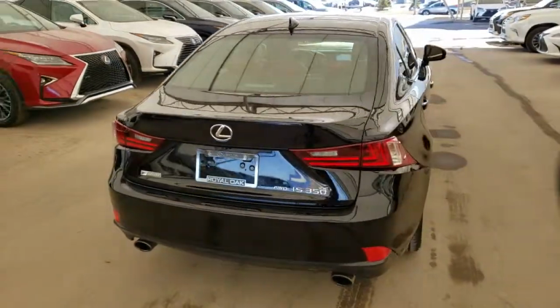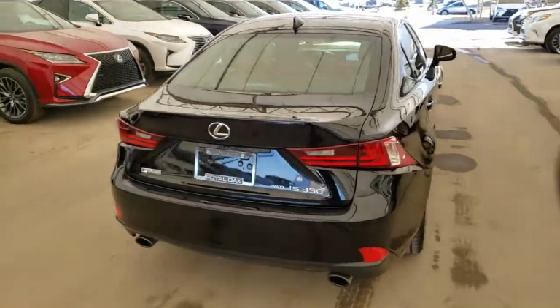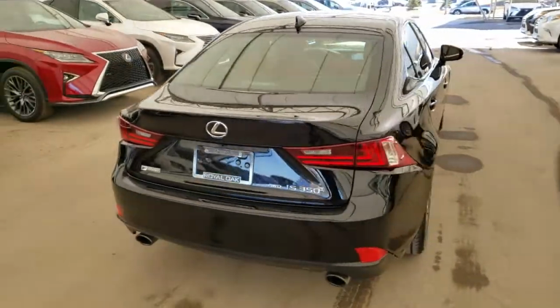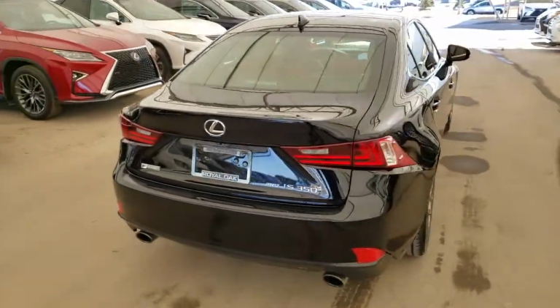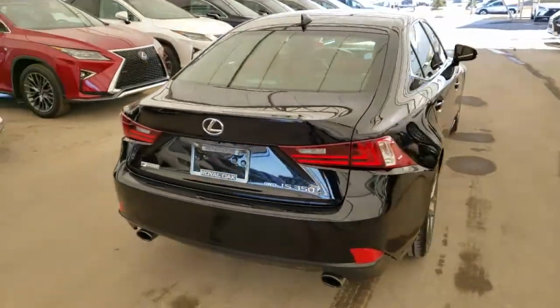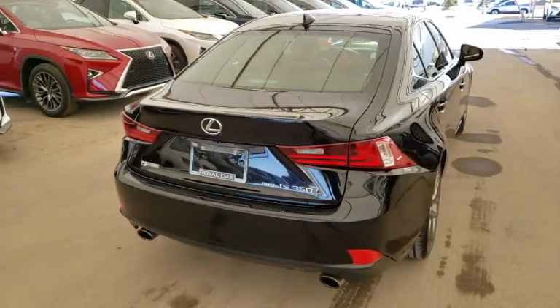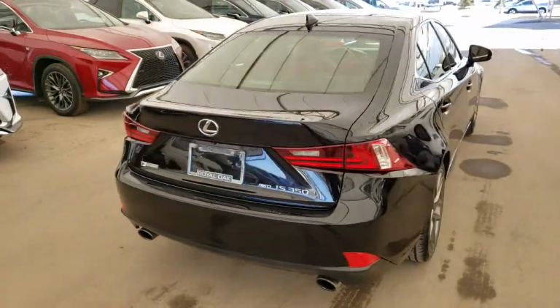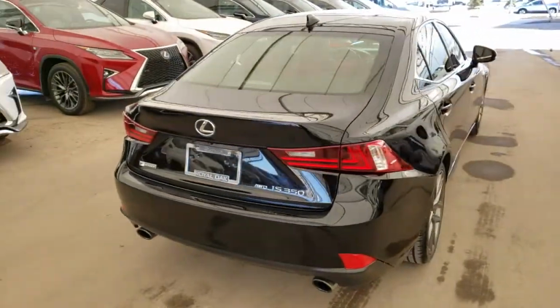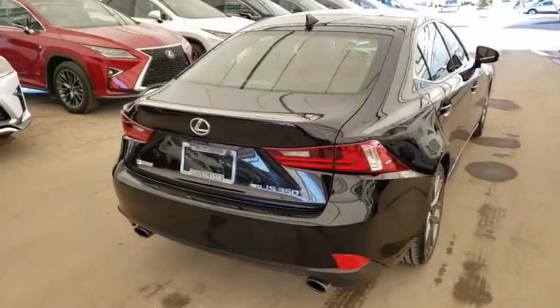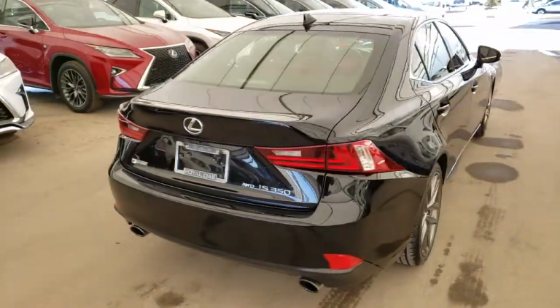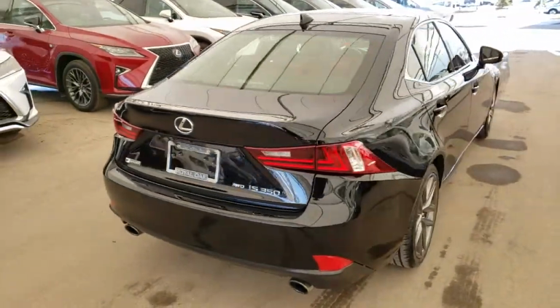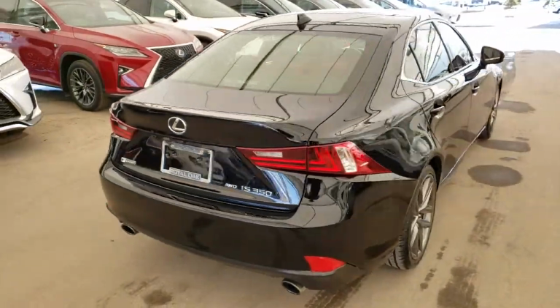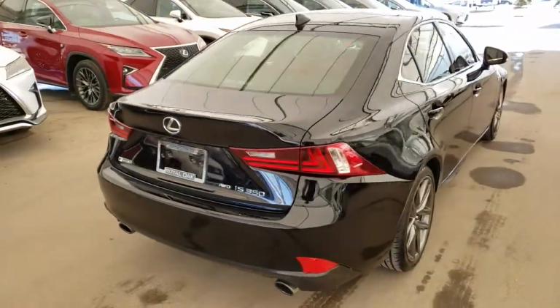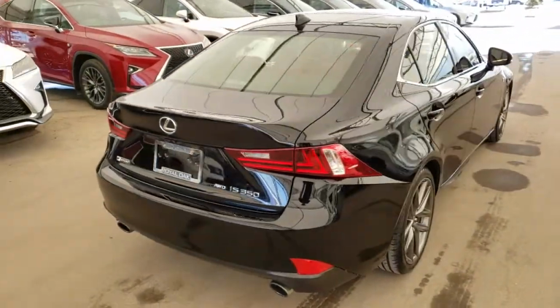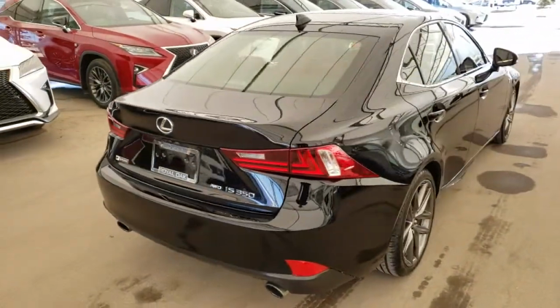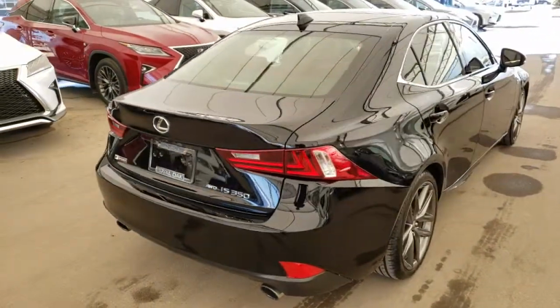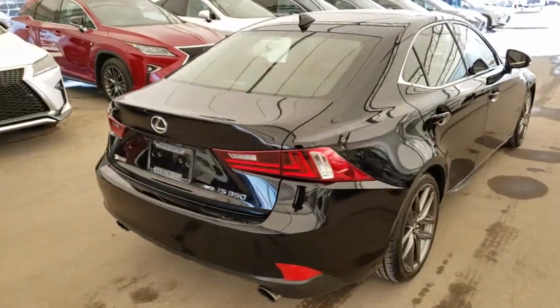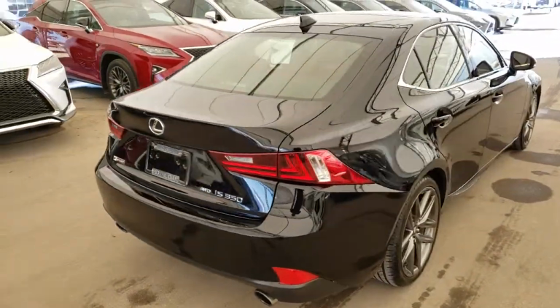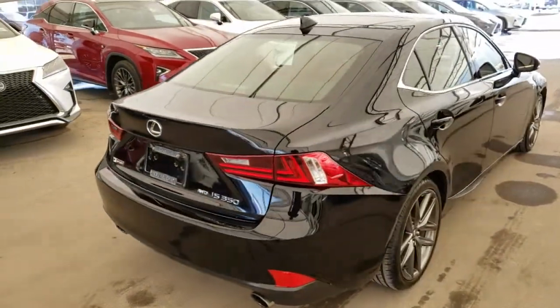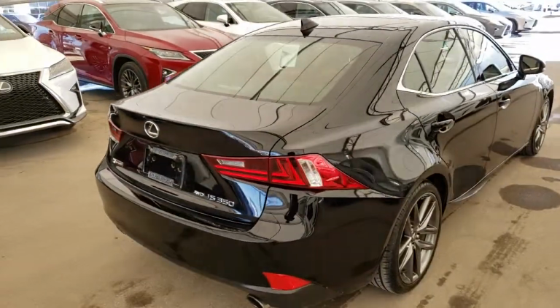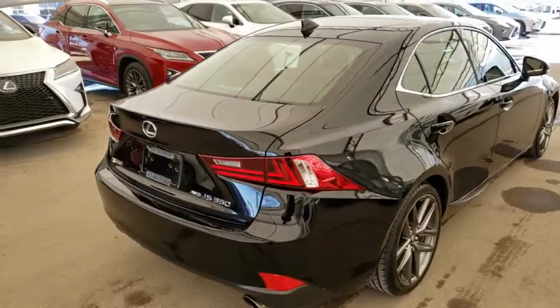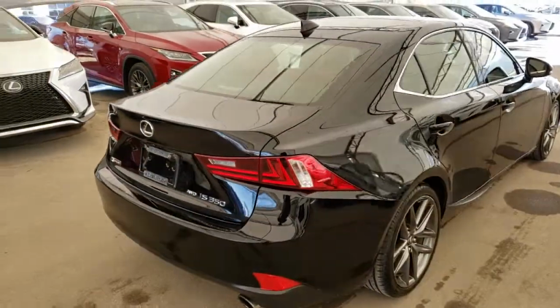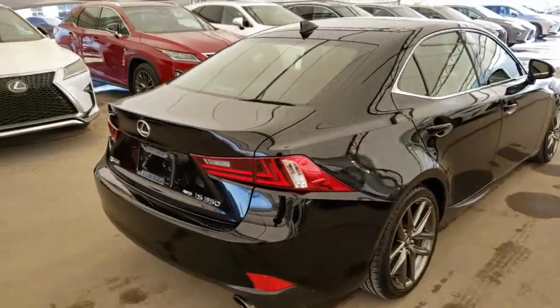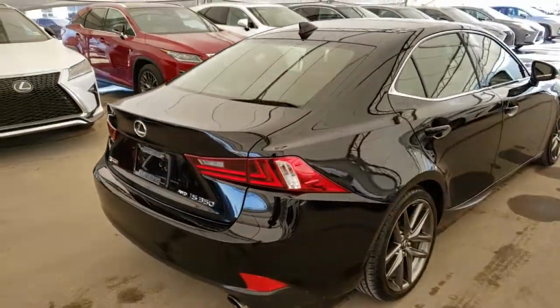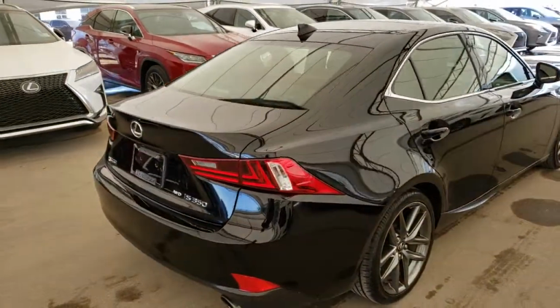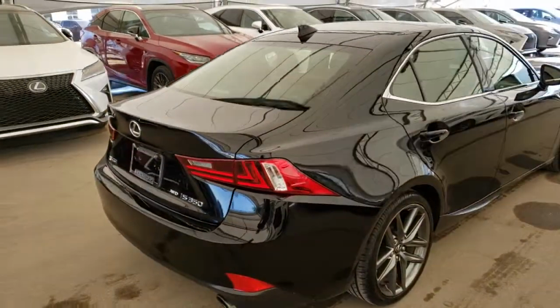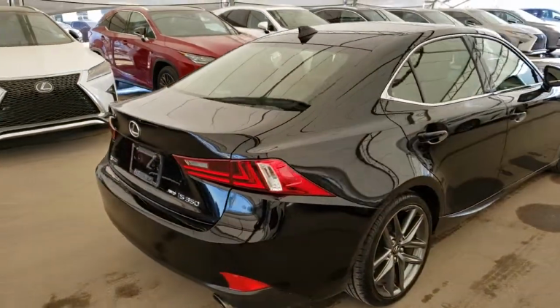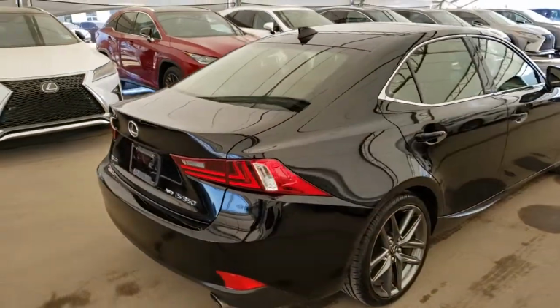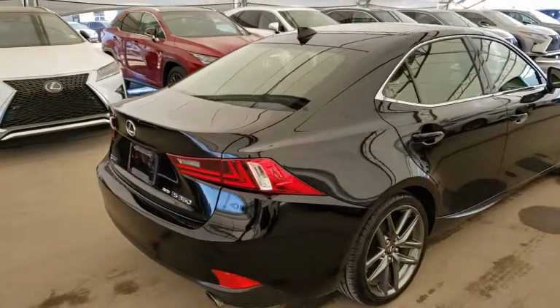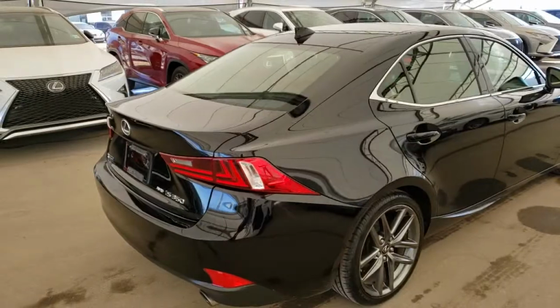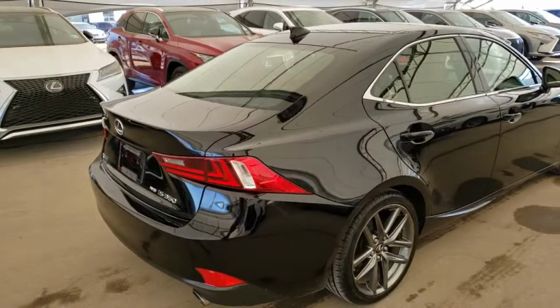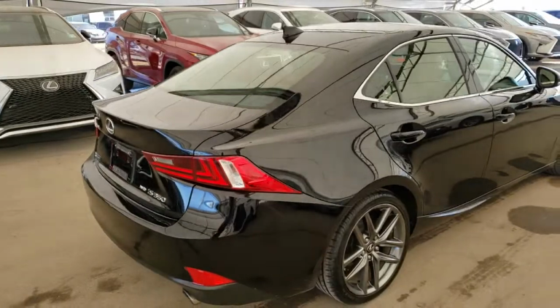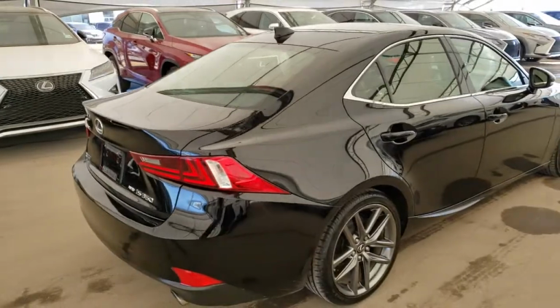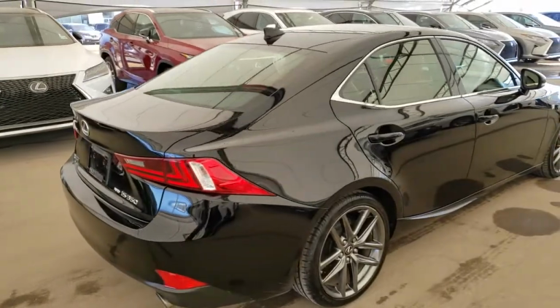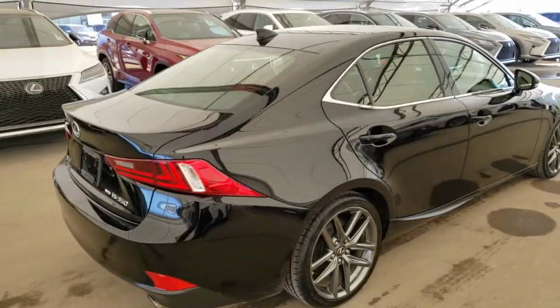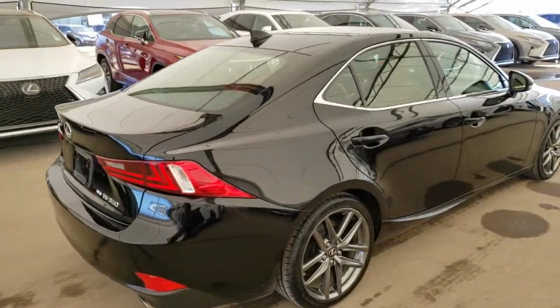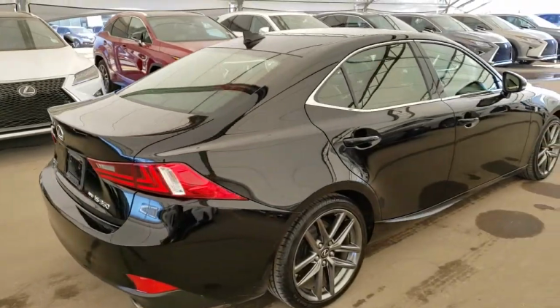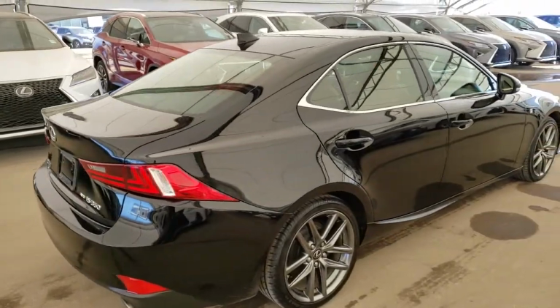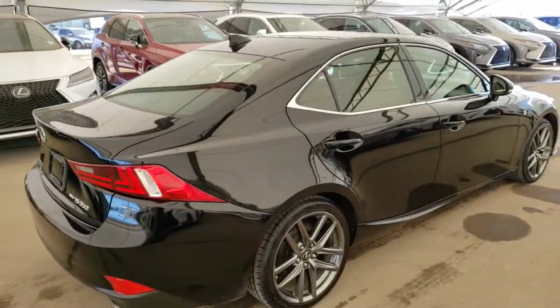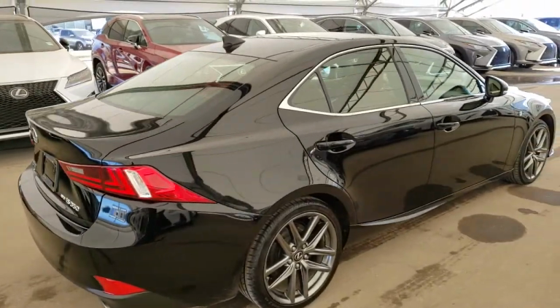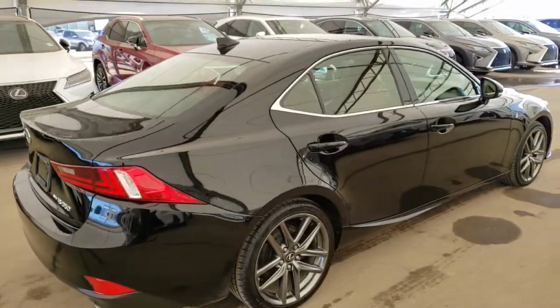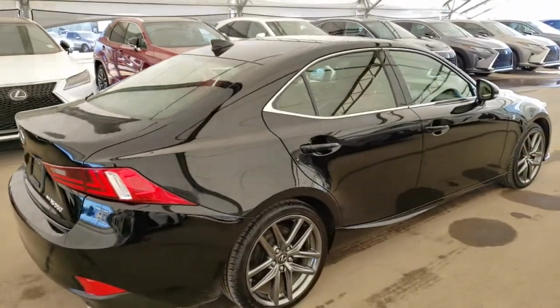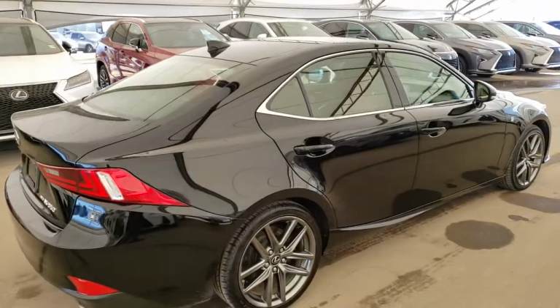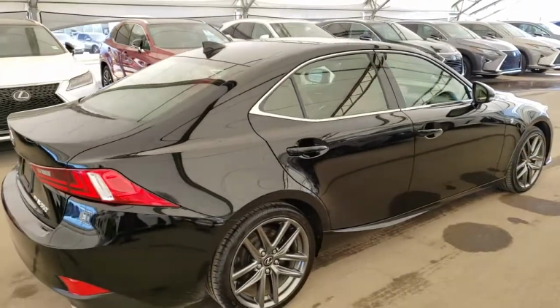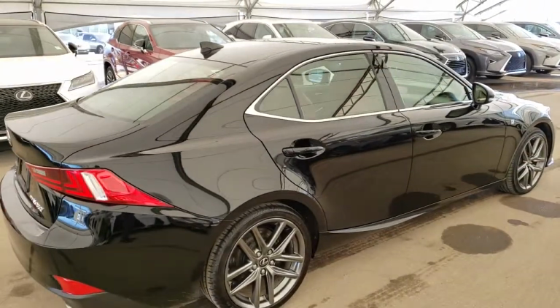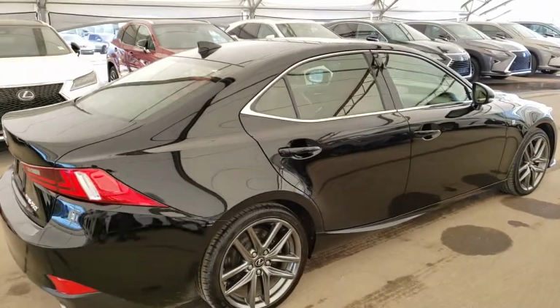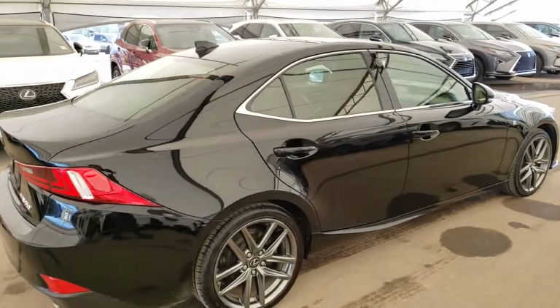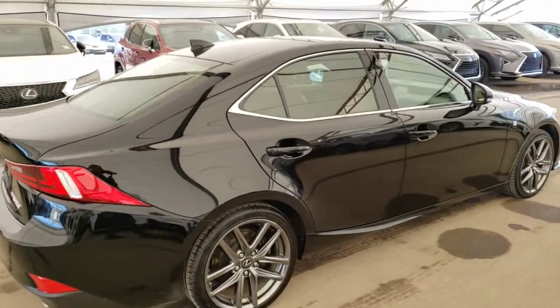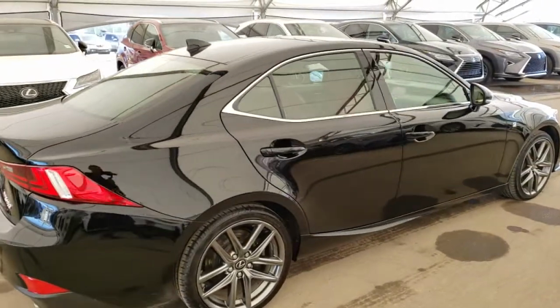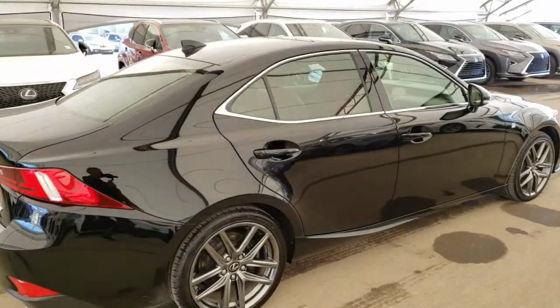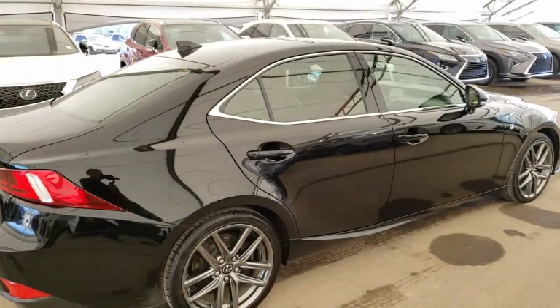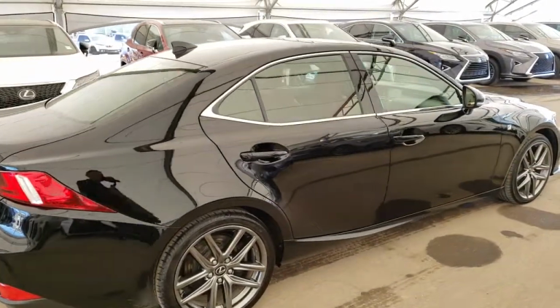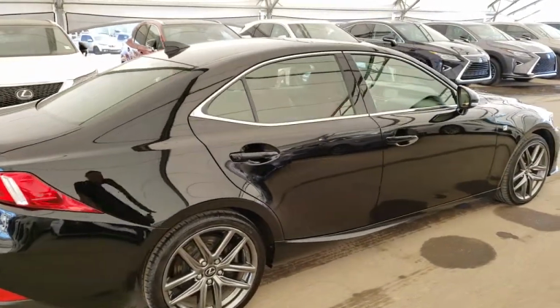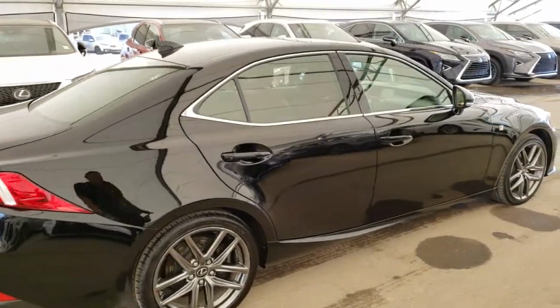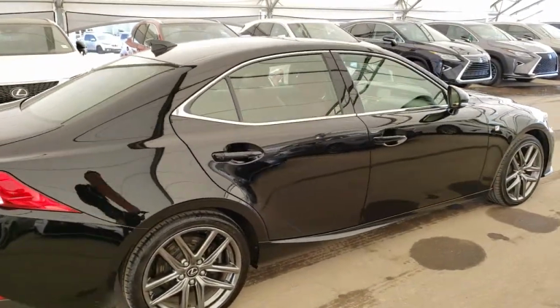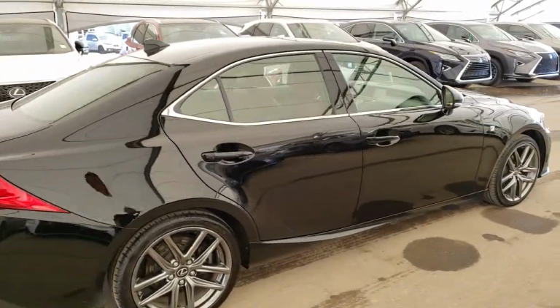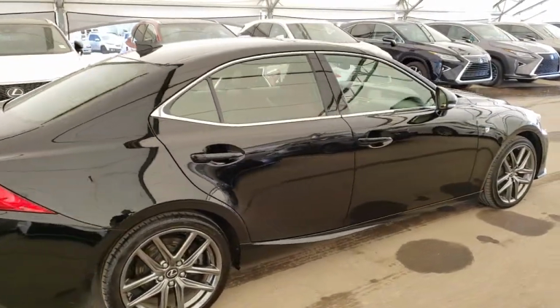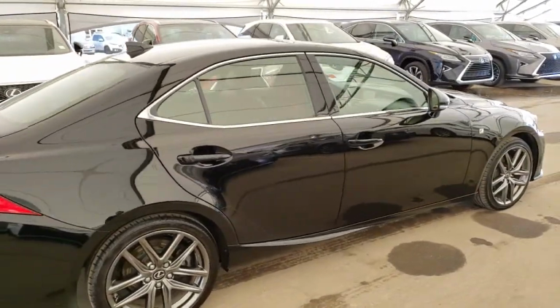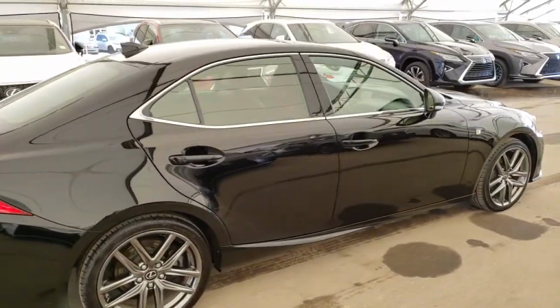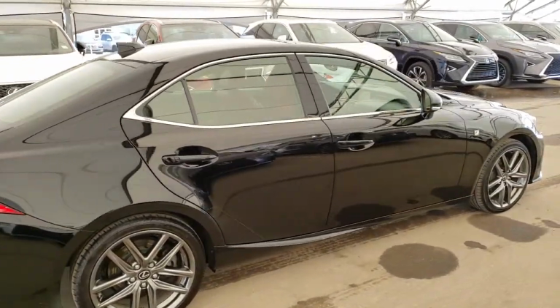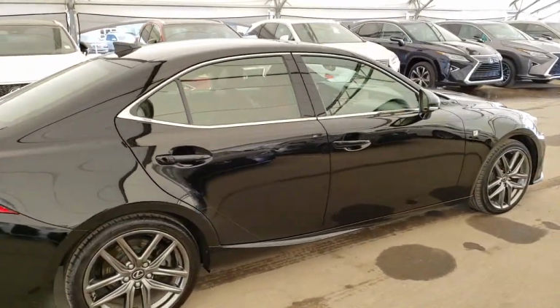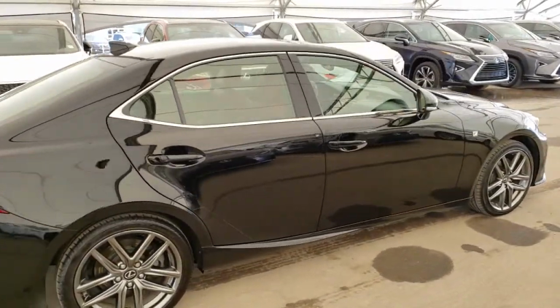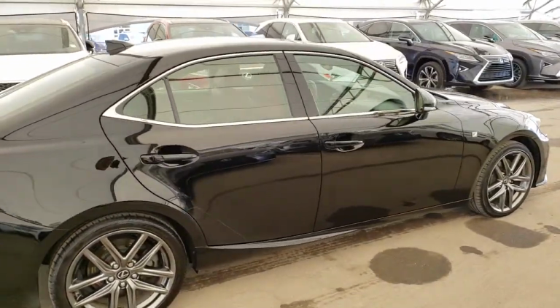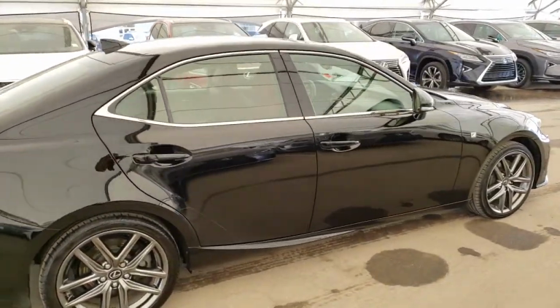All vehicles purchased at Lexus at Rolloak come with an automatic enrollment into our Royal VIP Rewards Program.